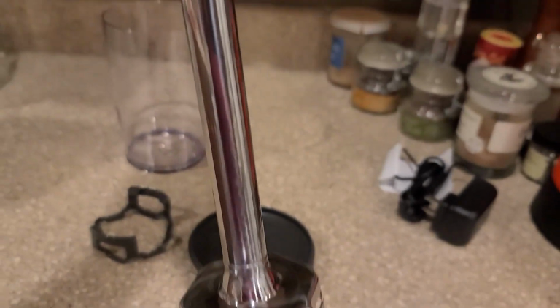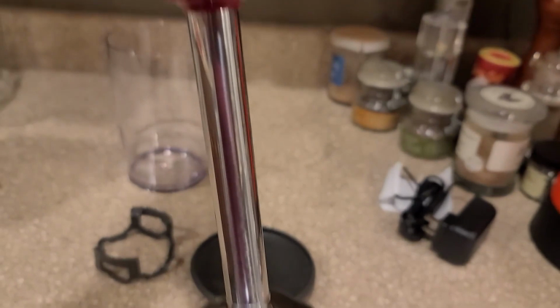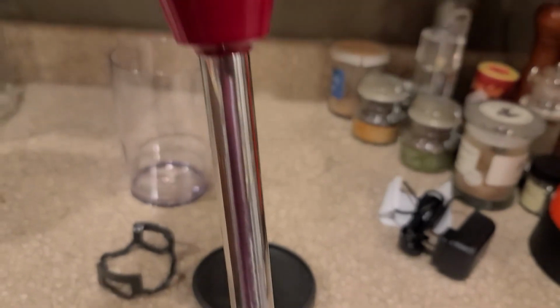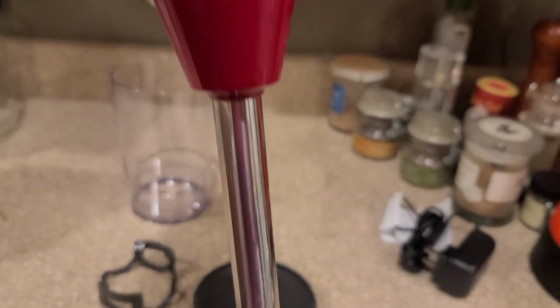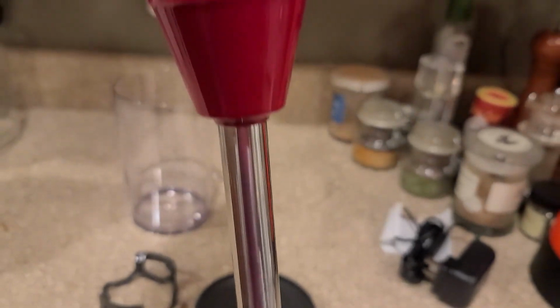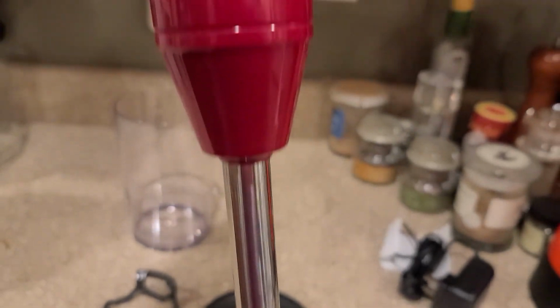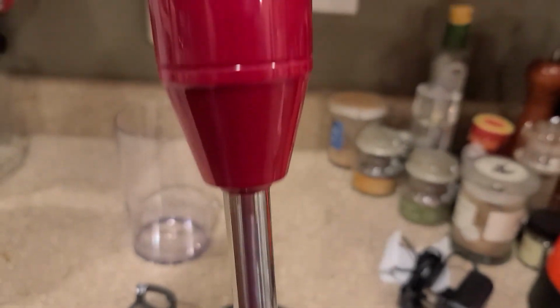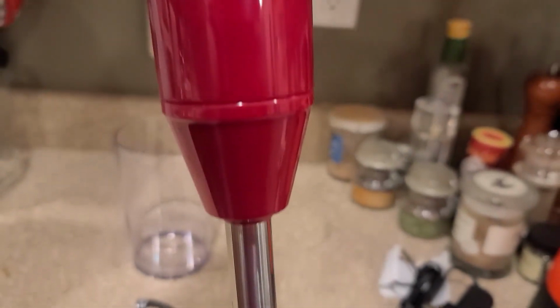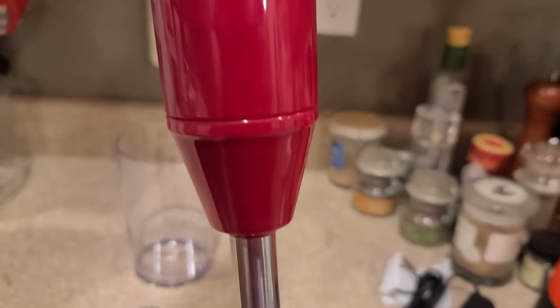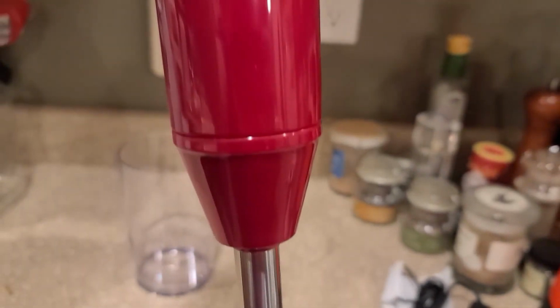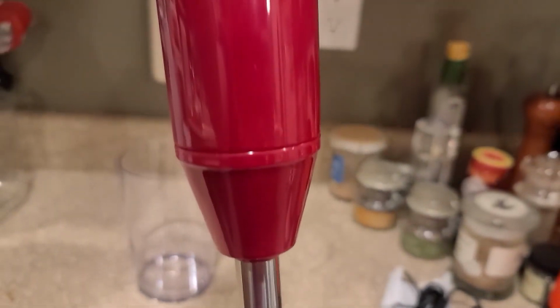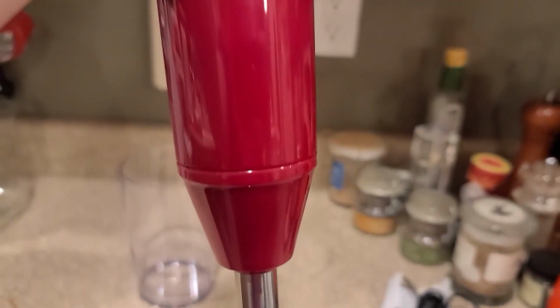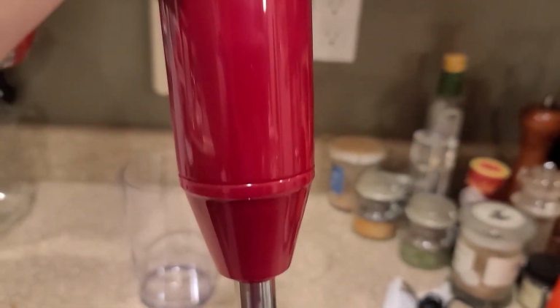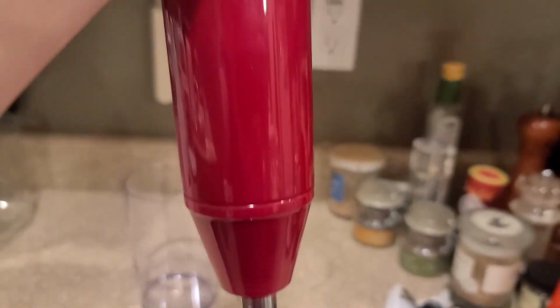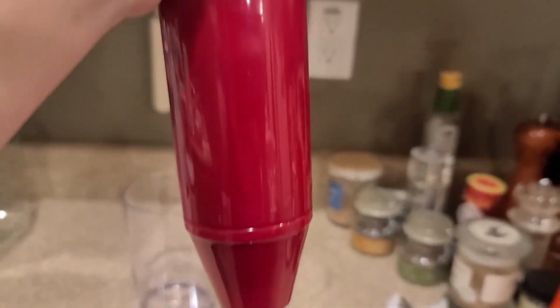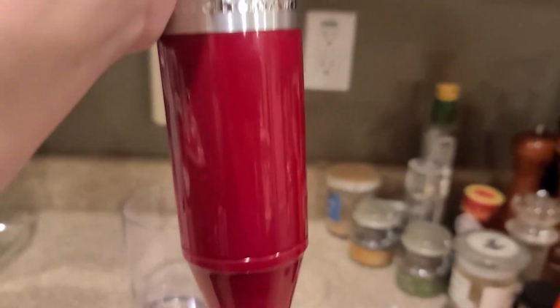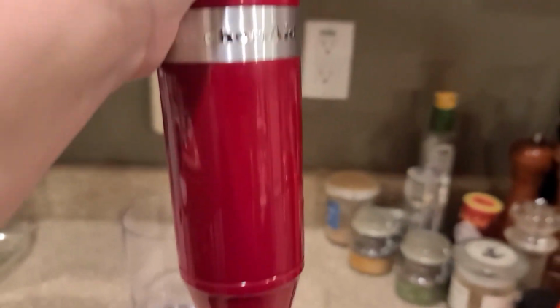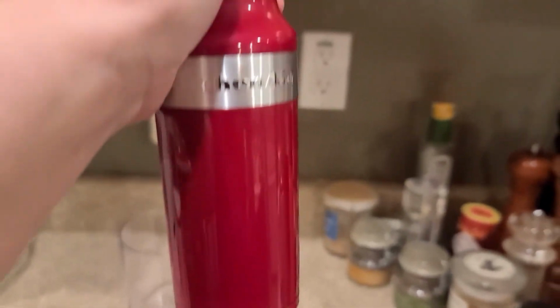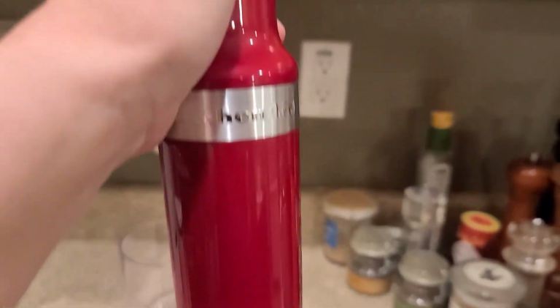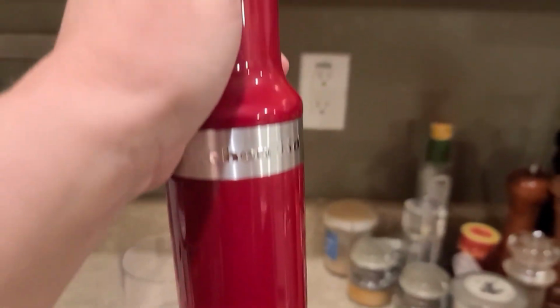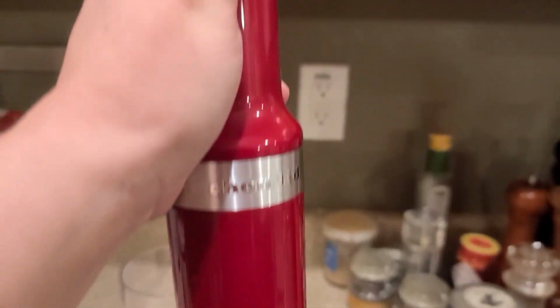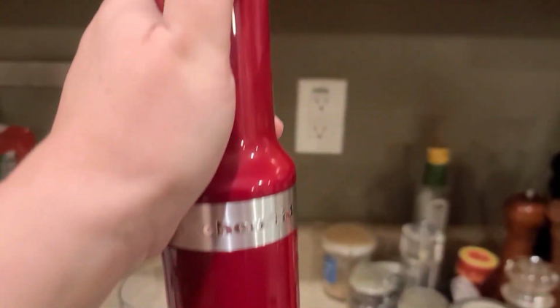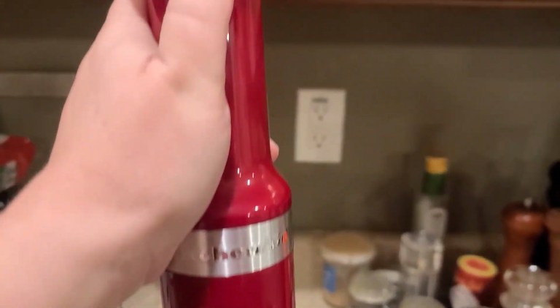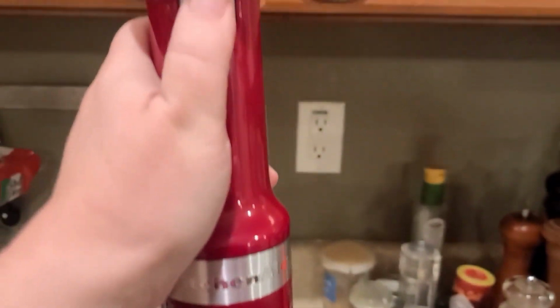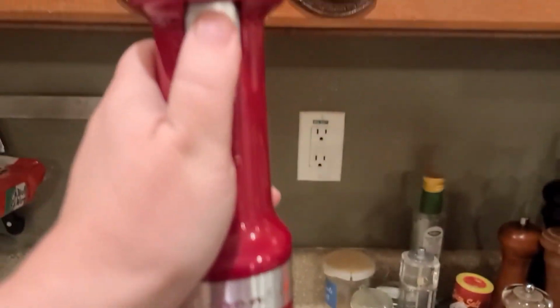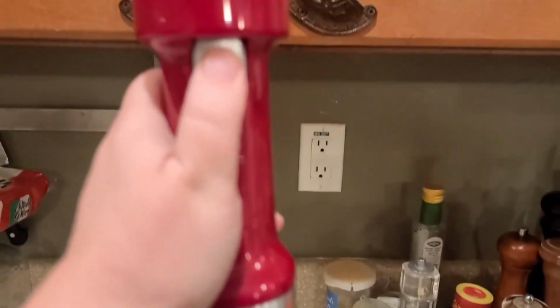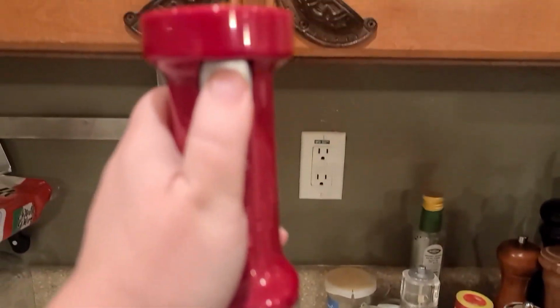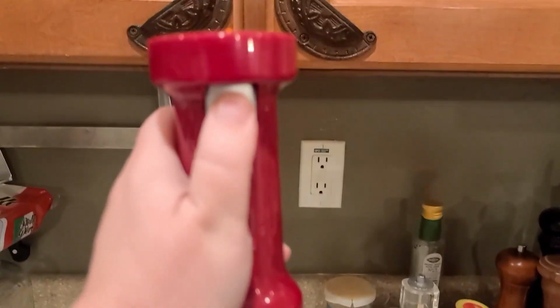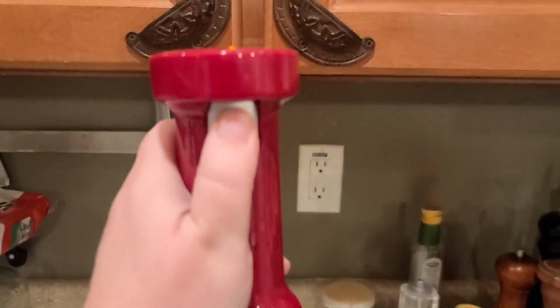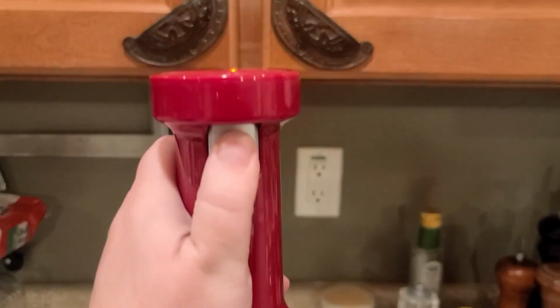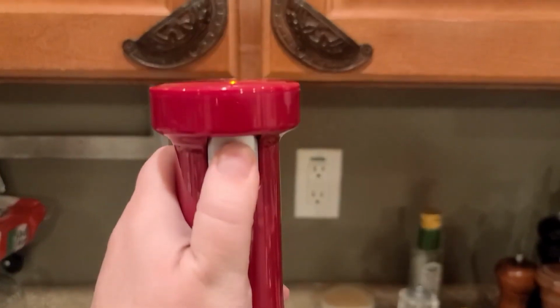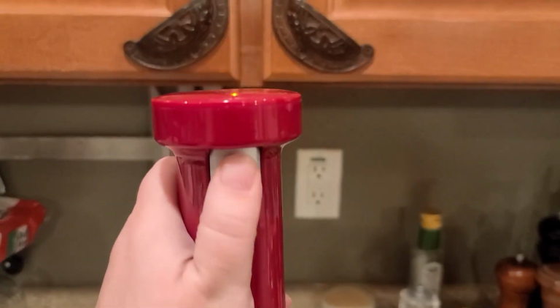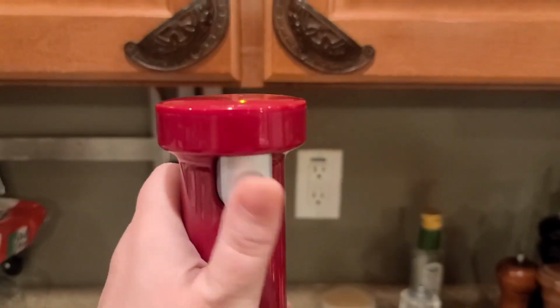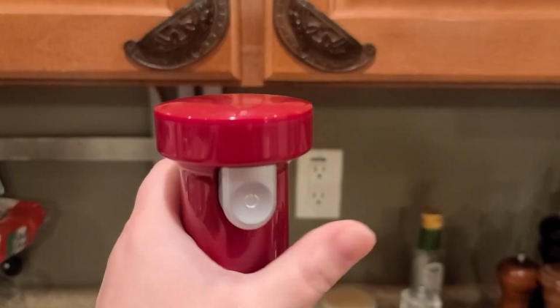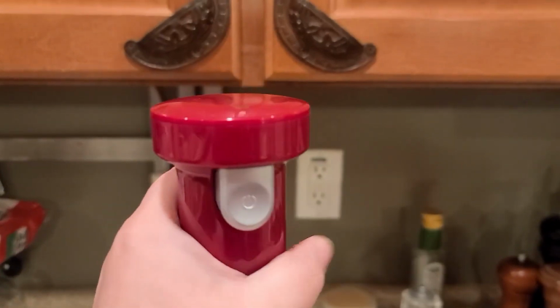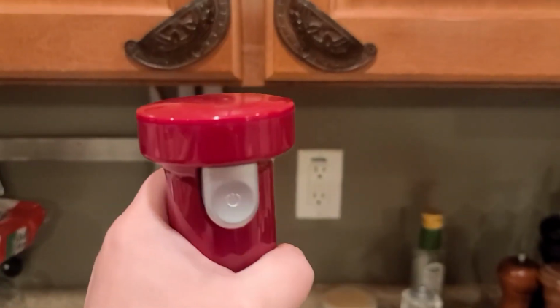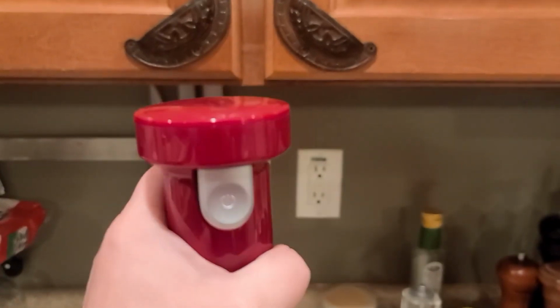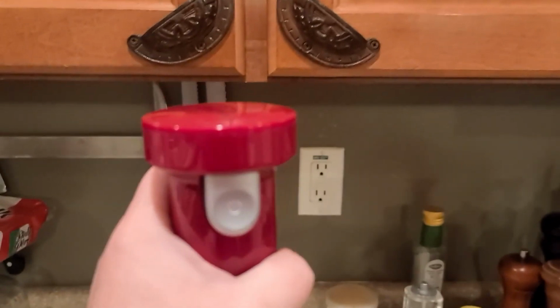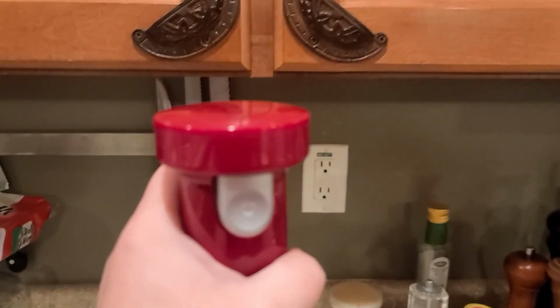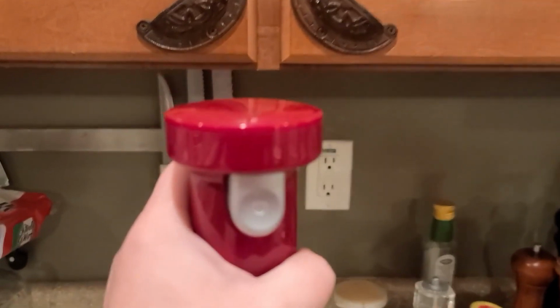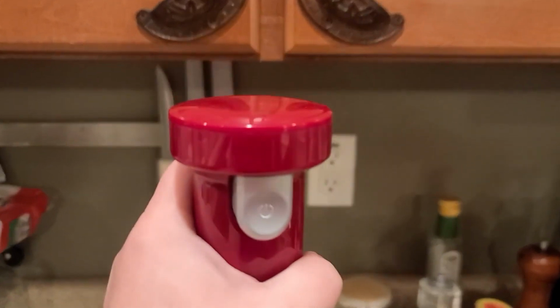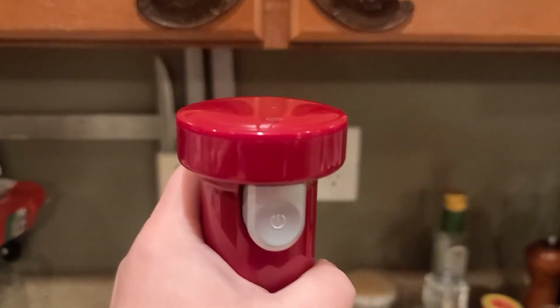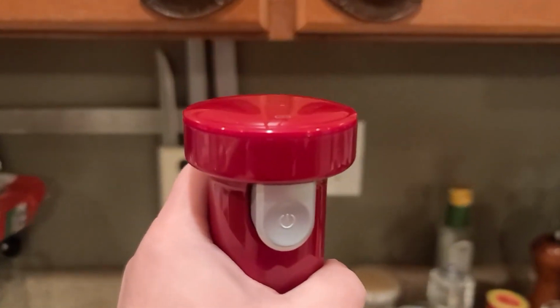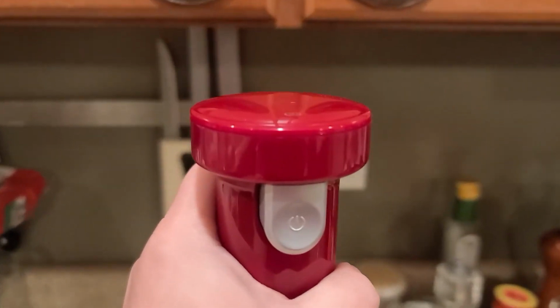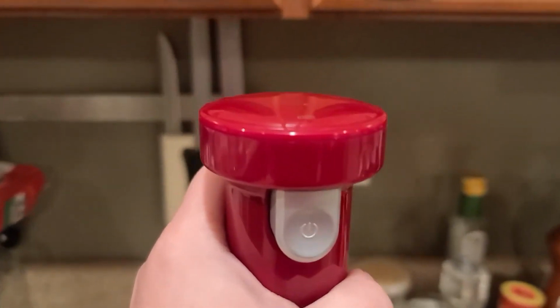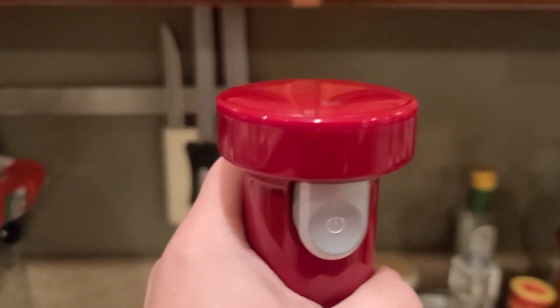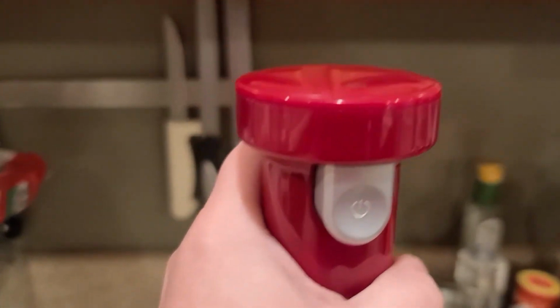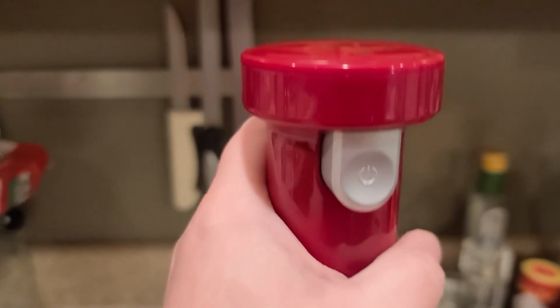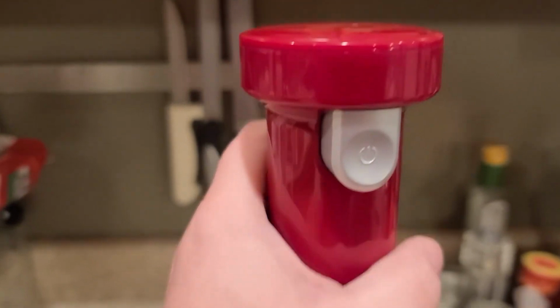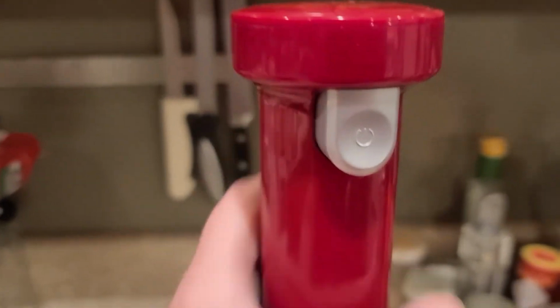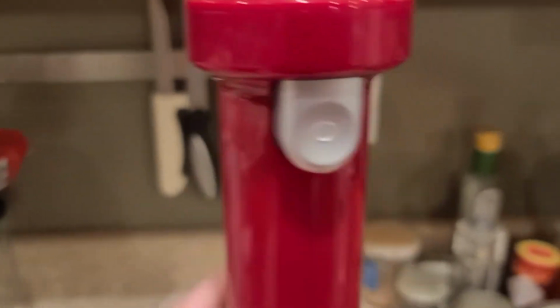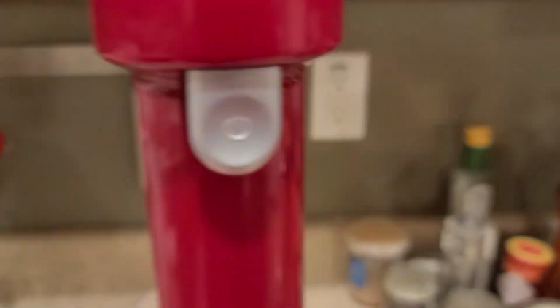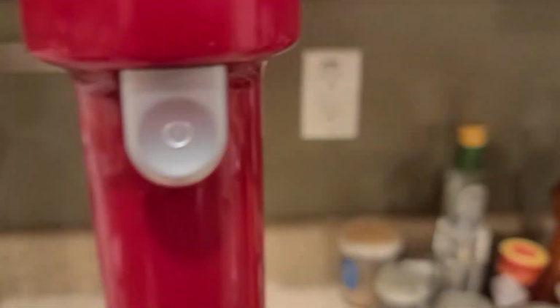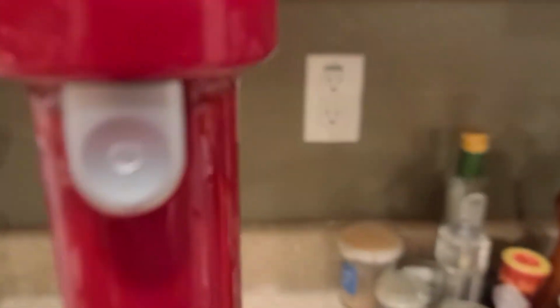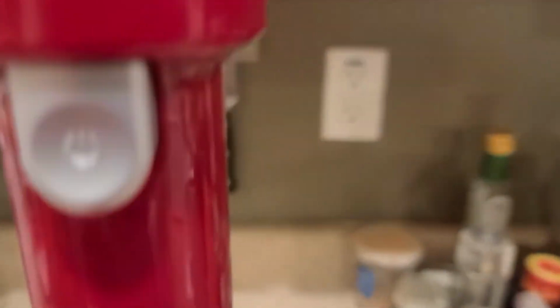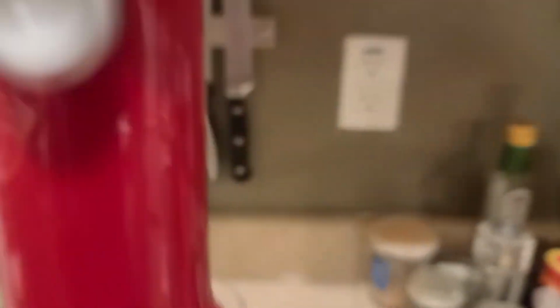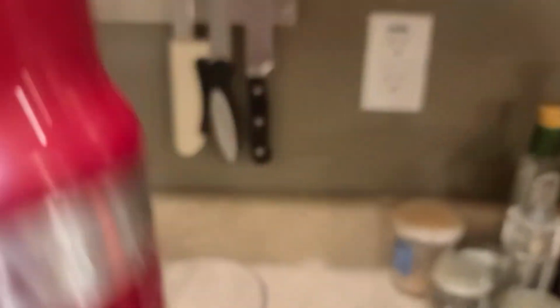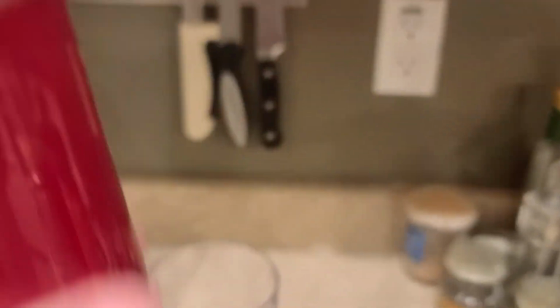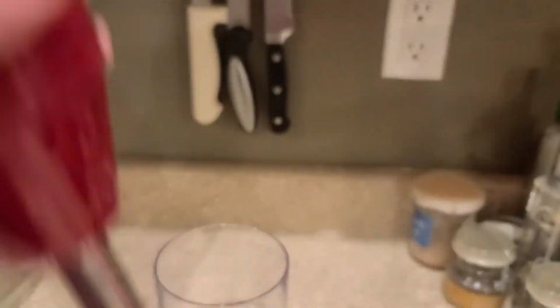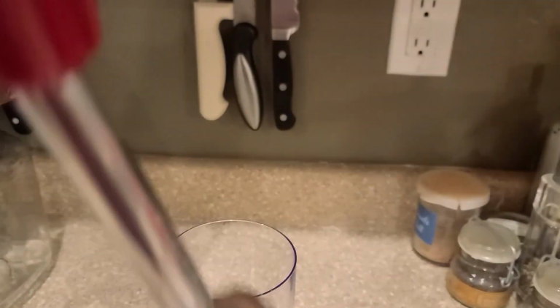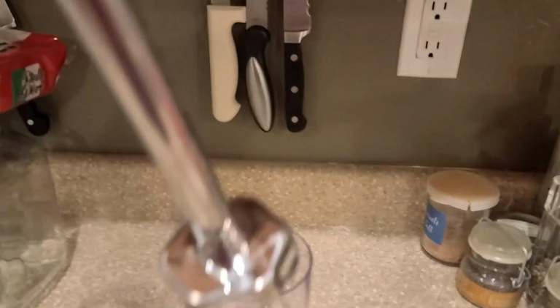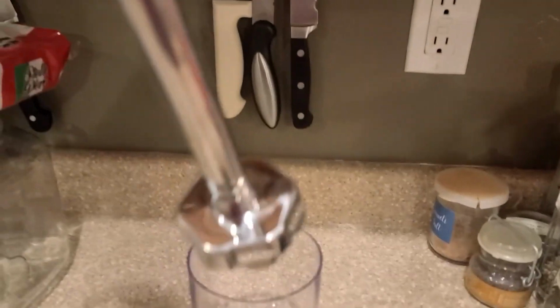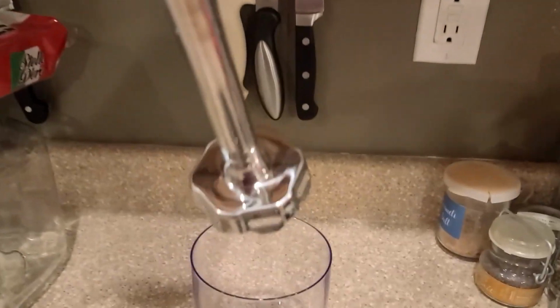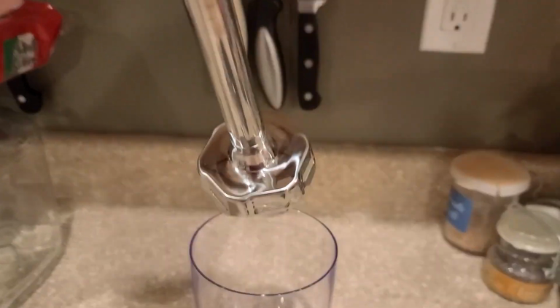This blender is not too heavy either. It is one that I think you can use for a long time.